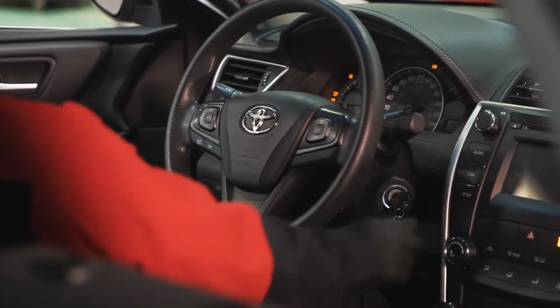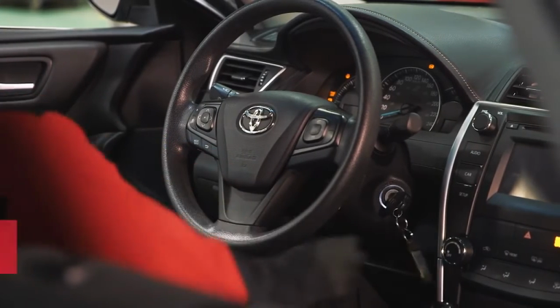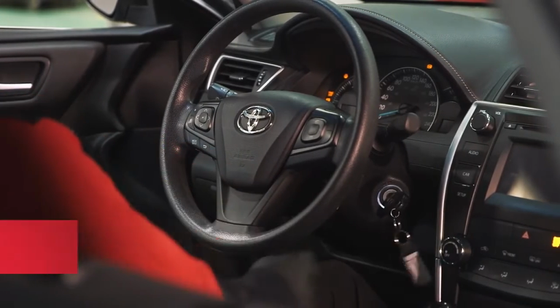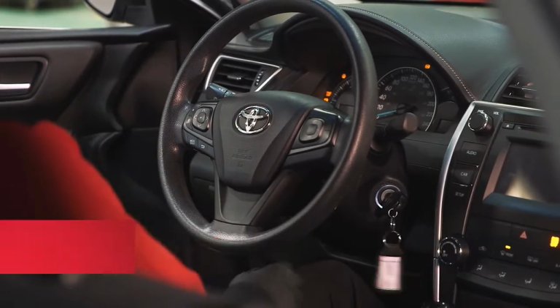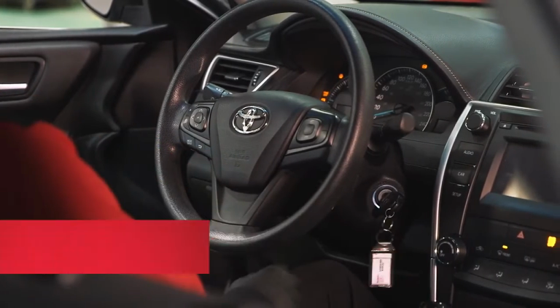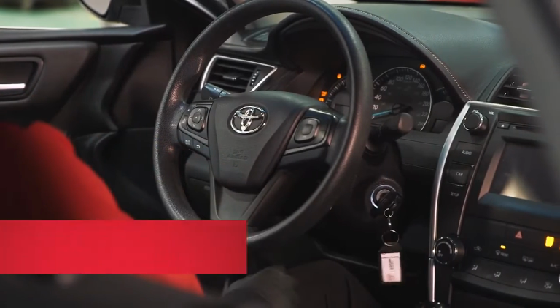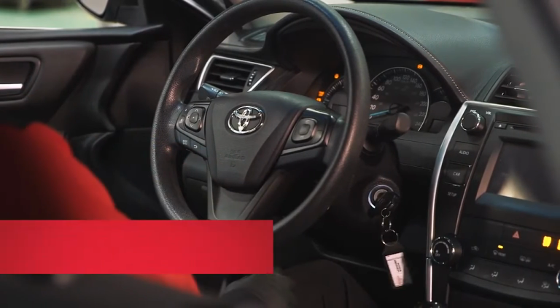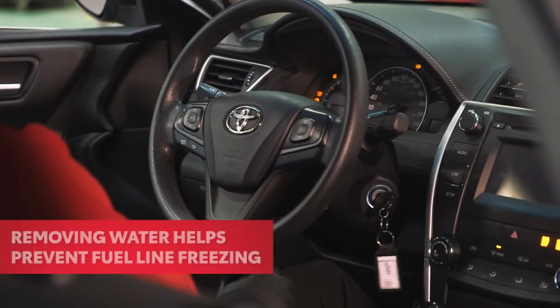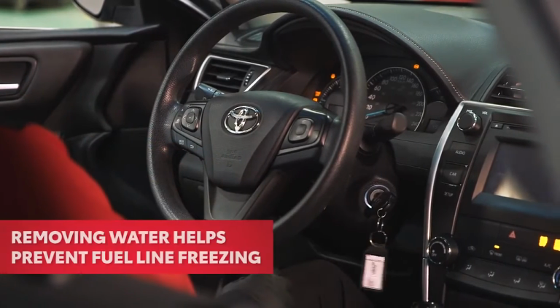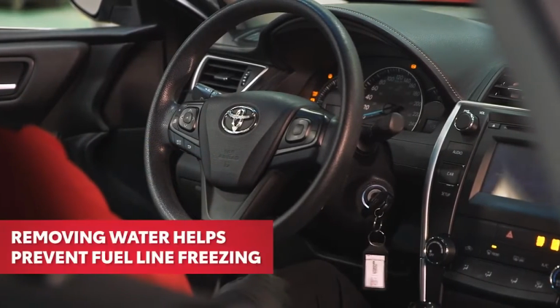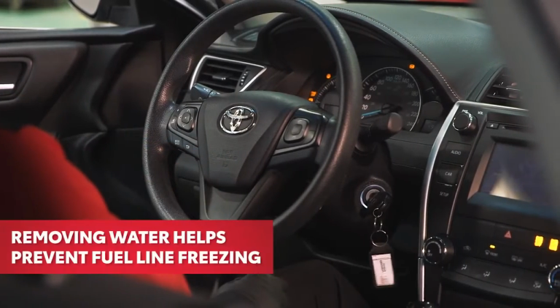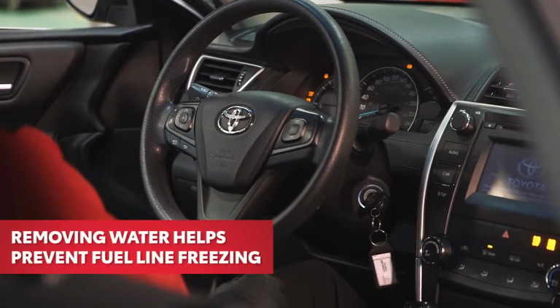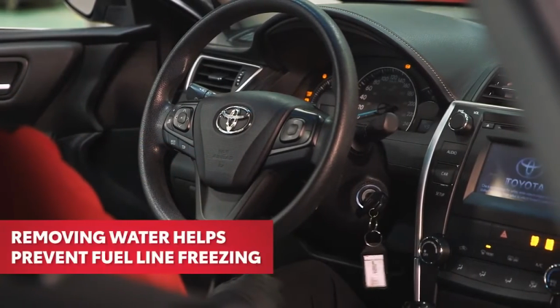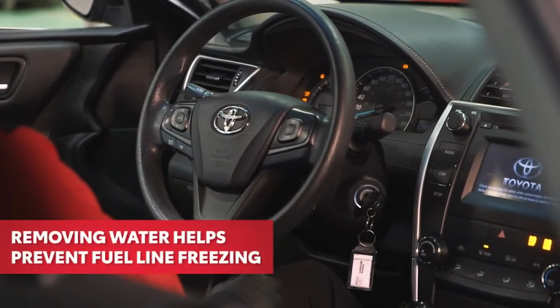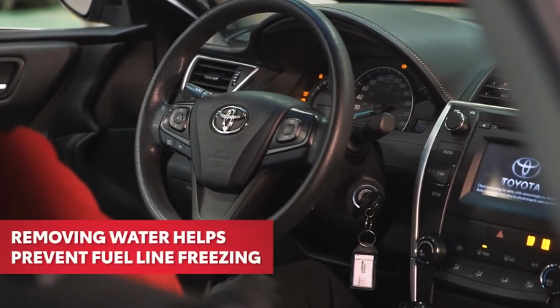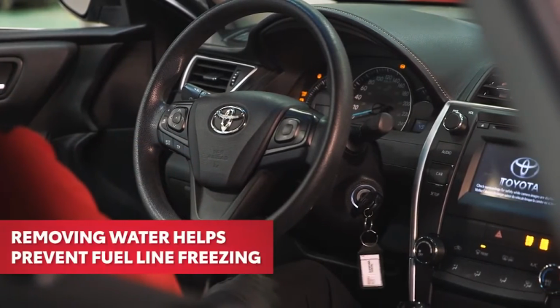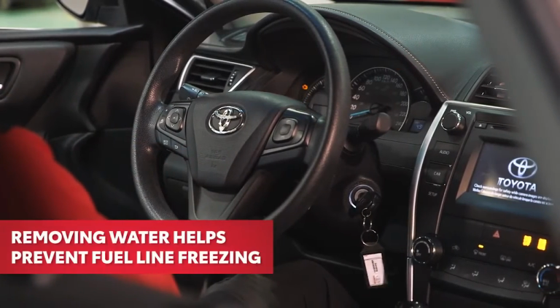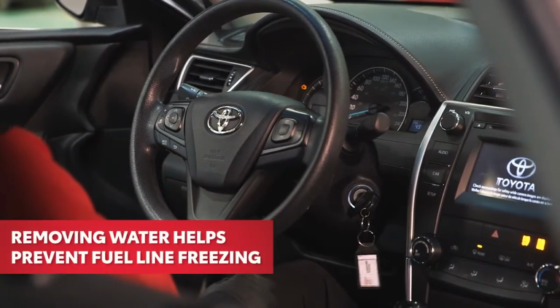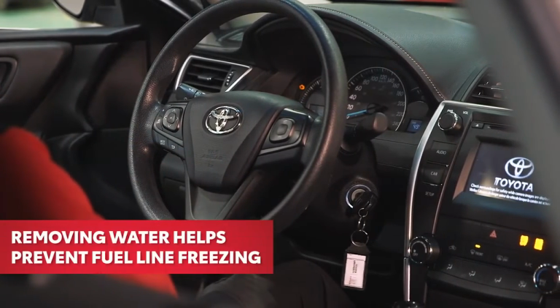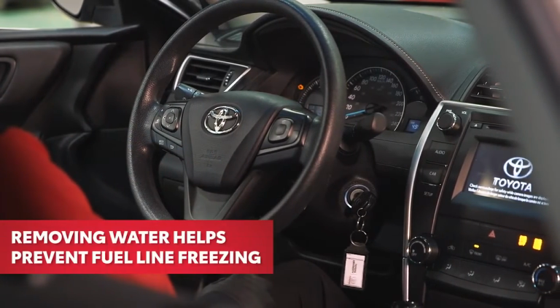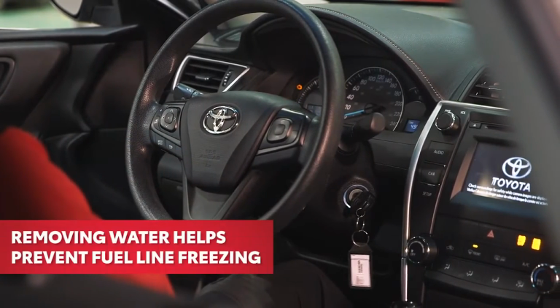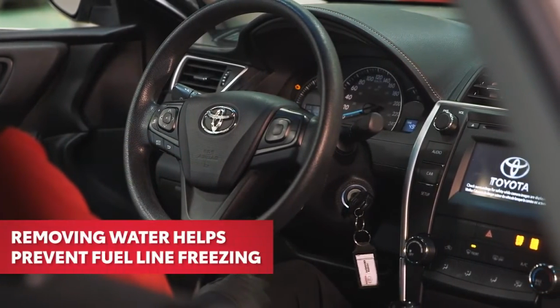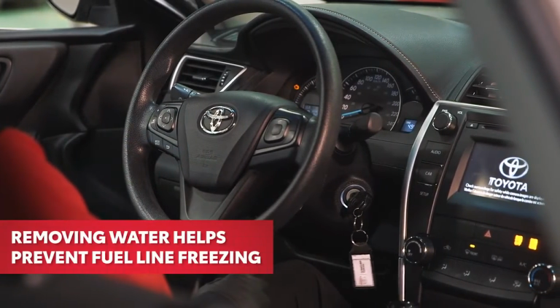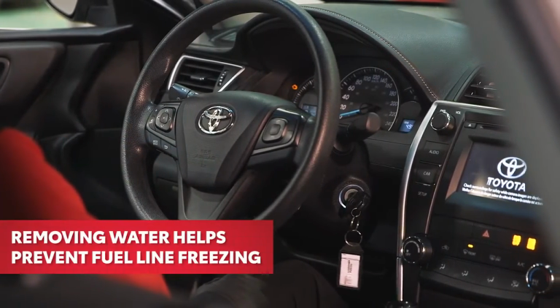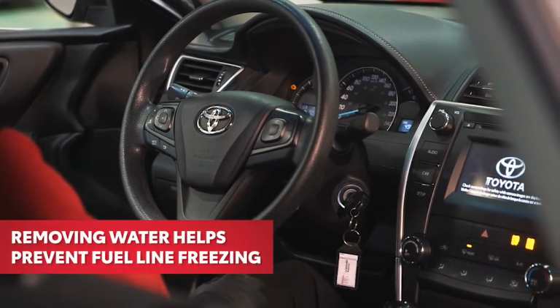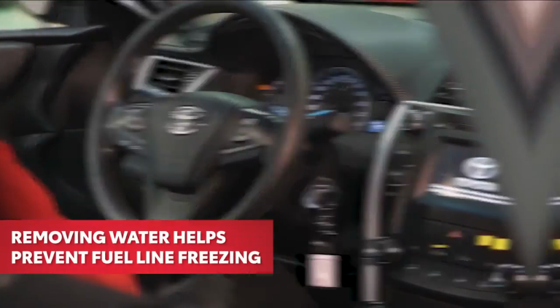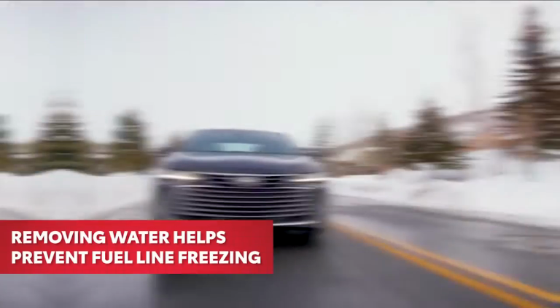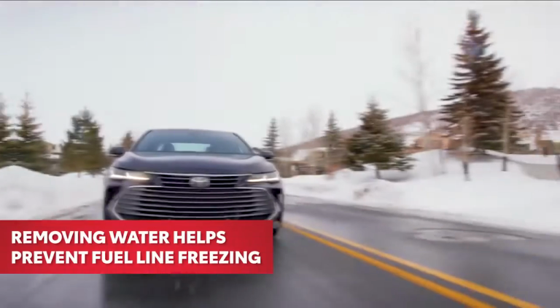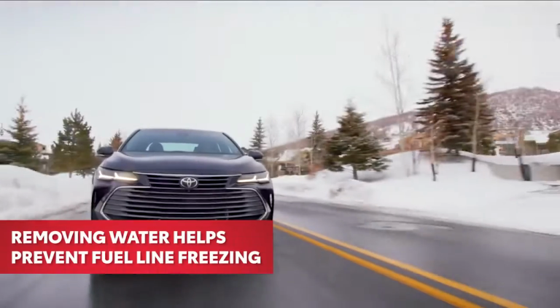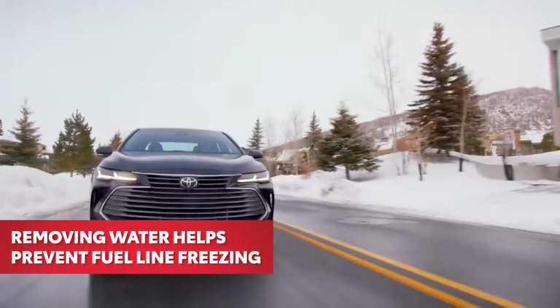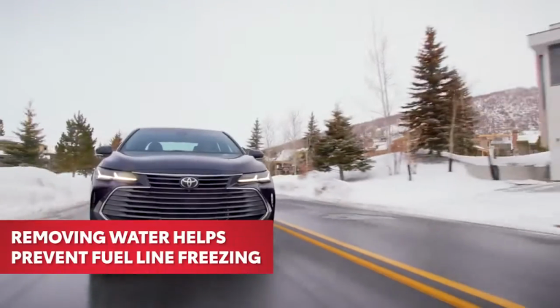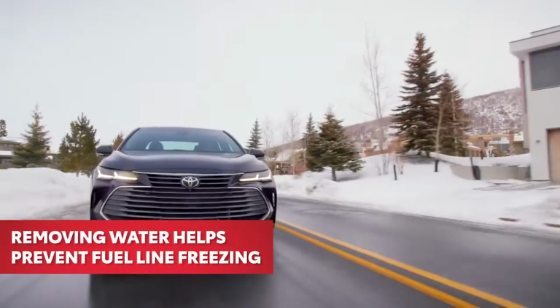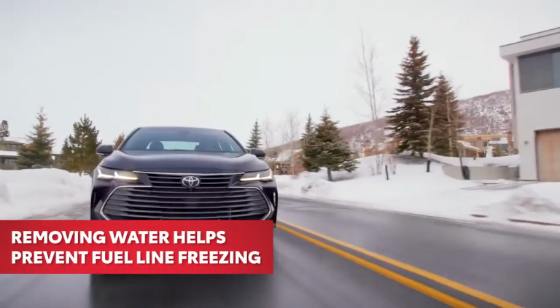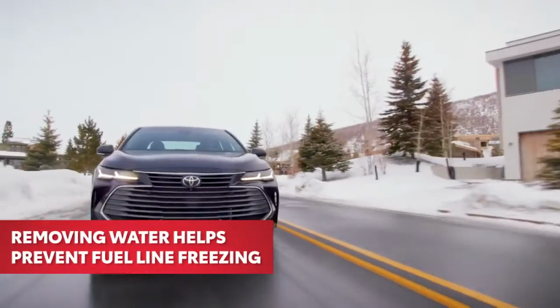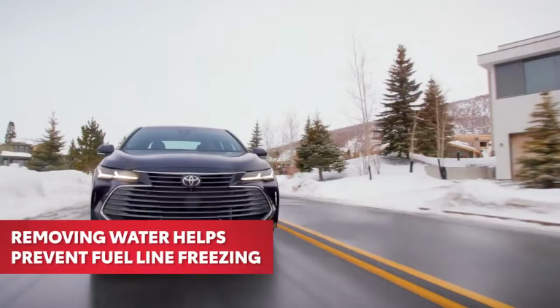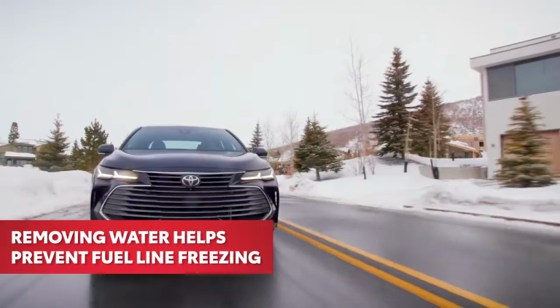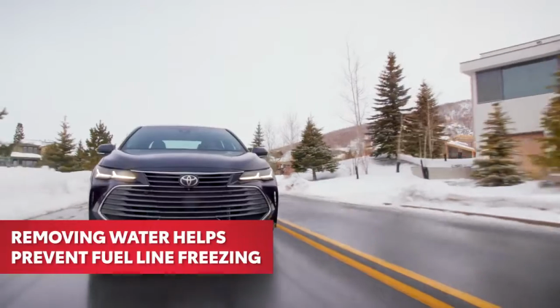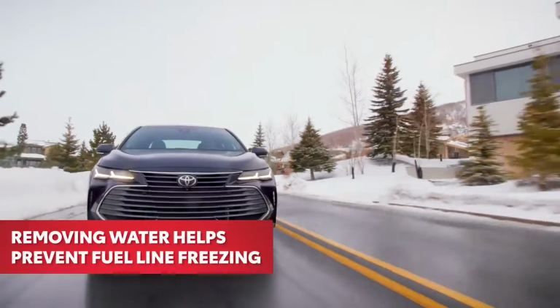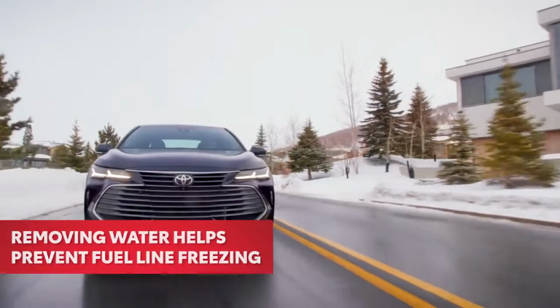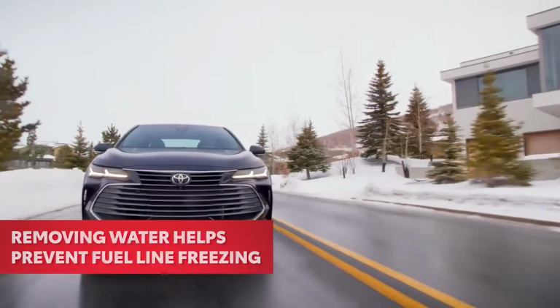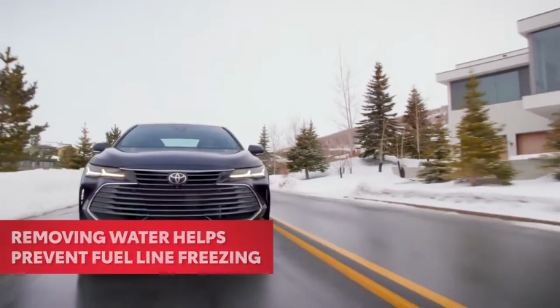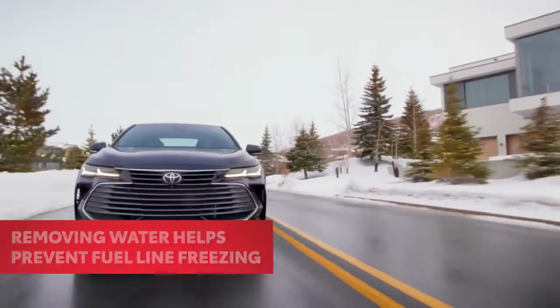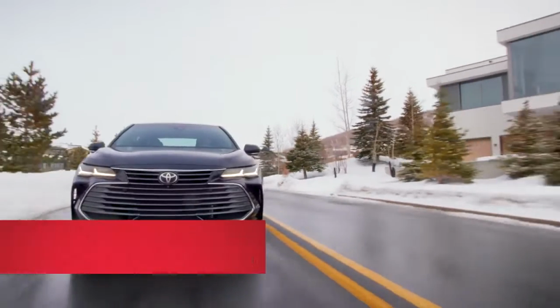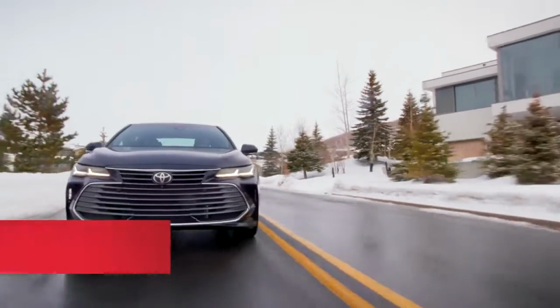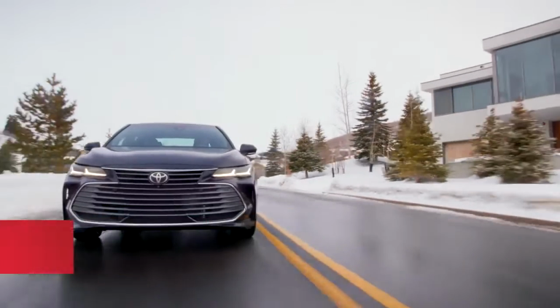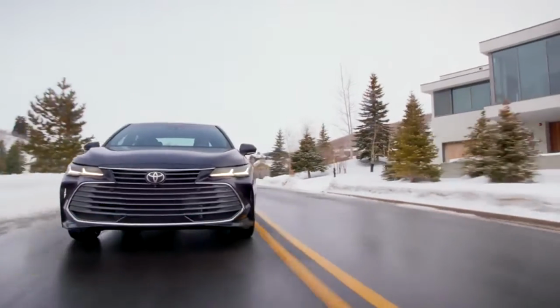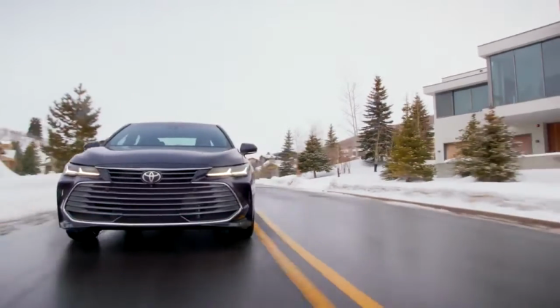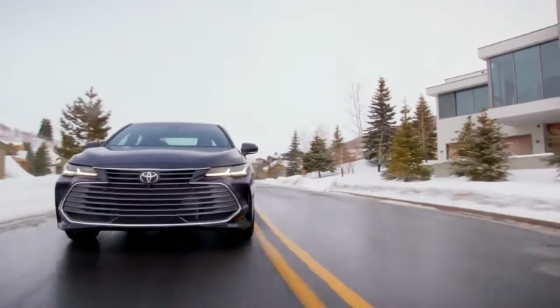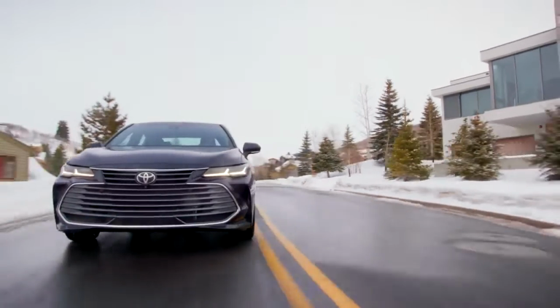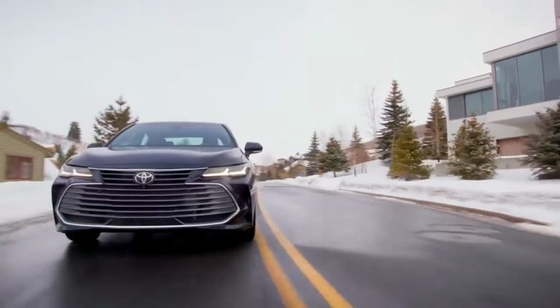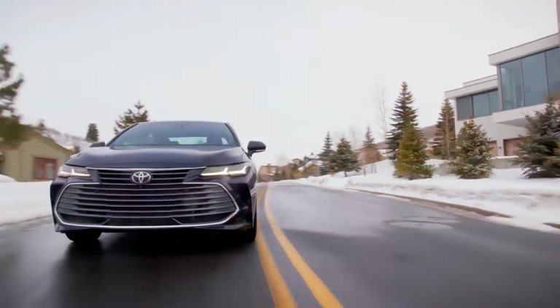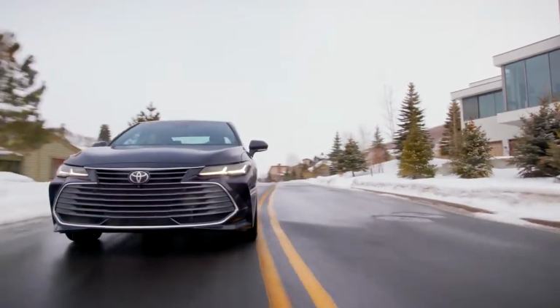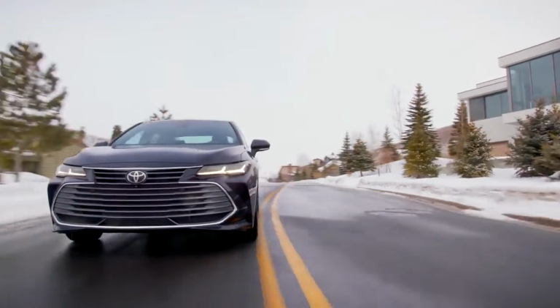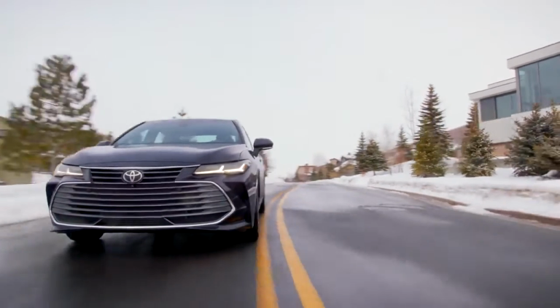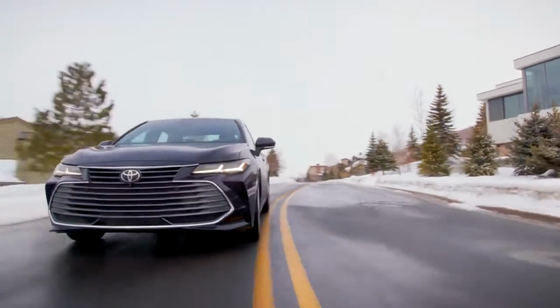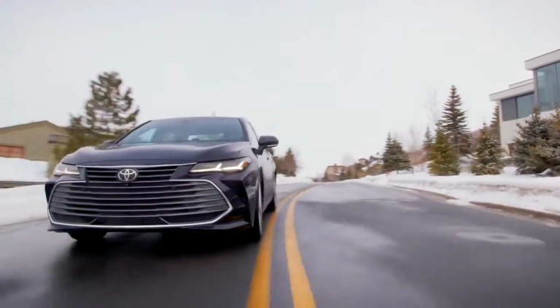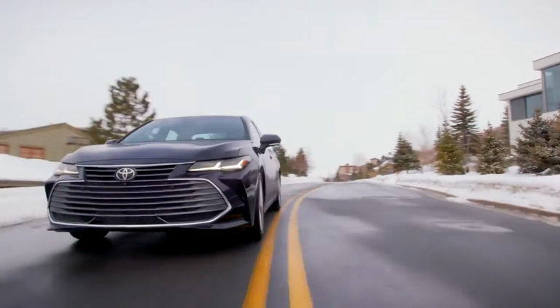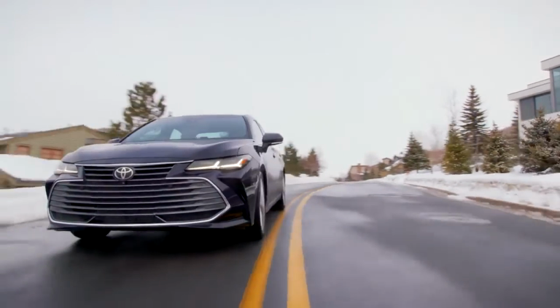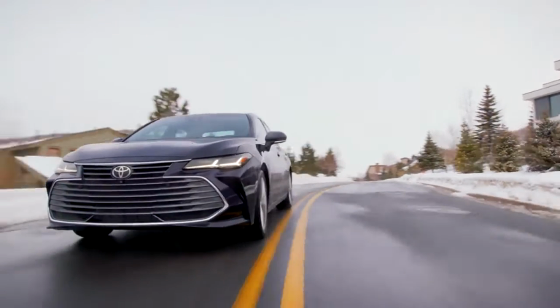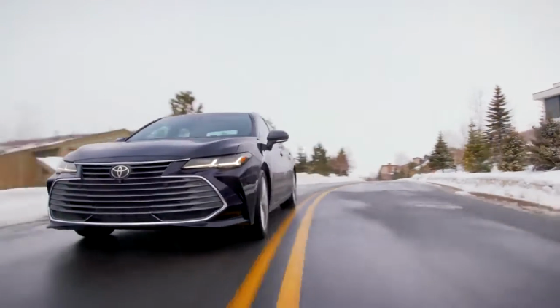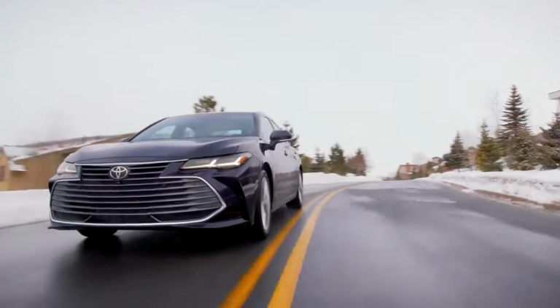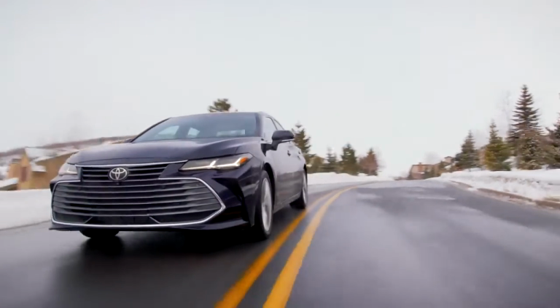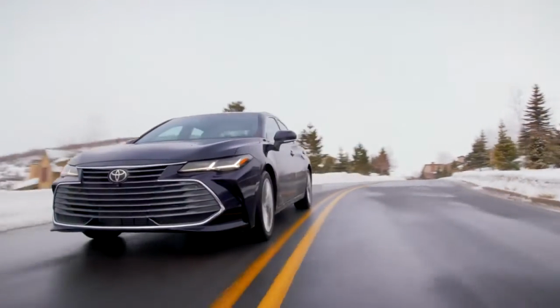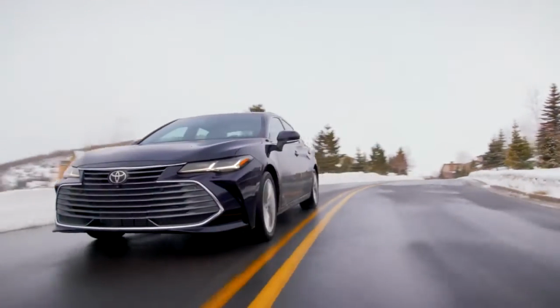Removing water in this way helps prevent fuel line freezing, so you can drive with confidence when the temperature drops.